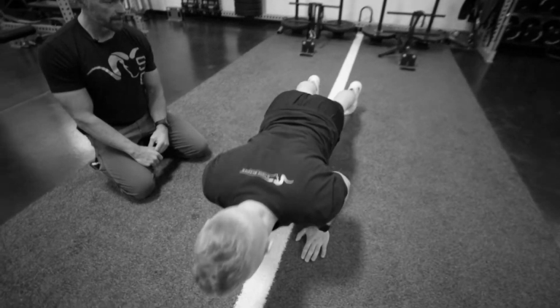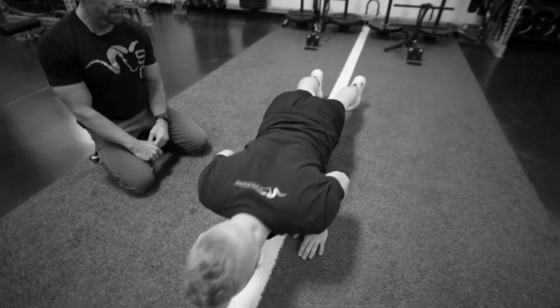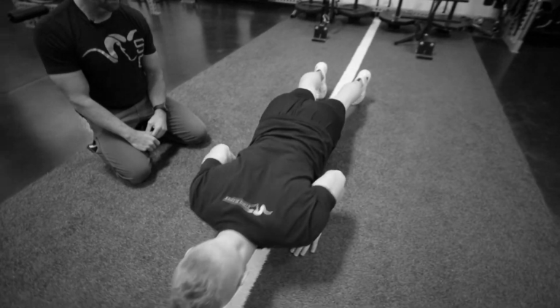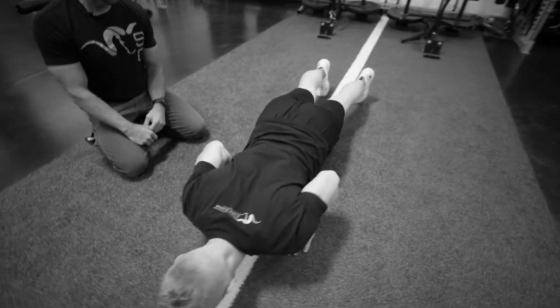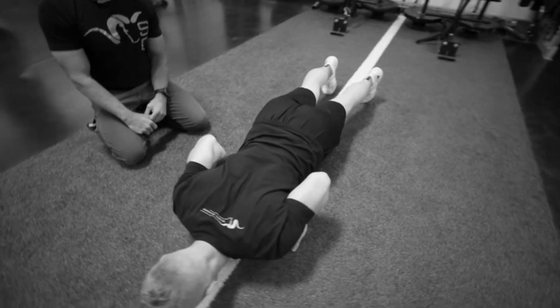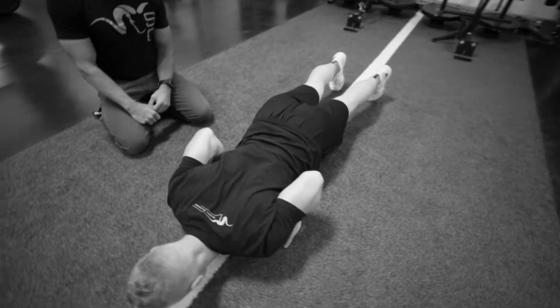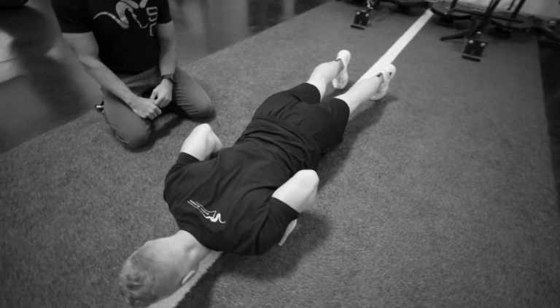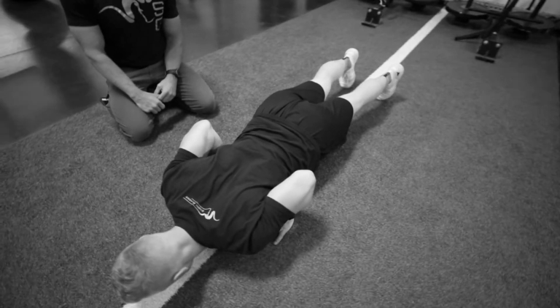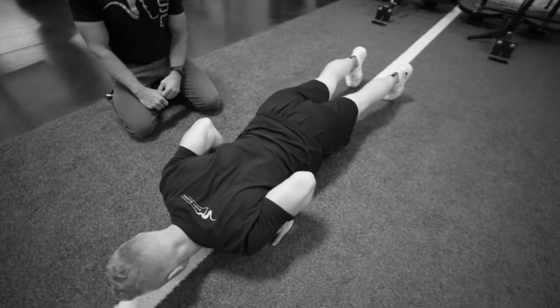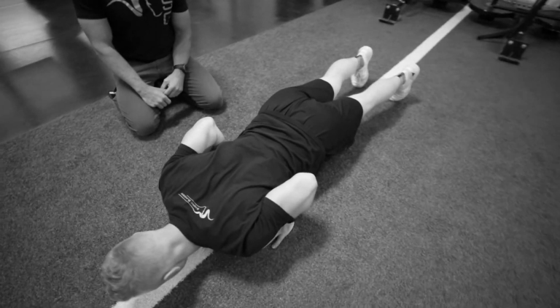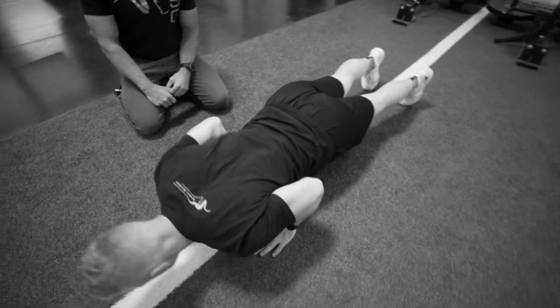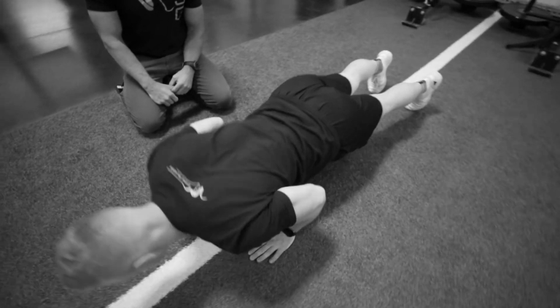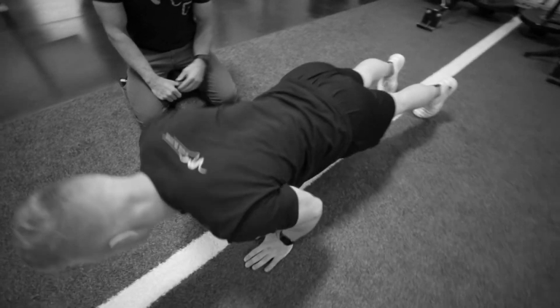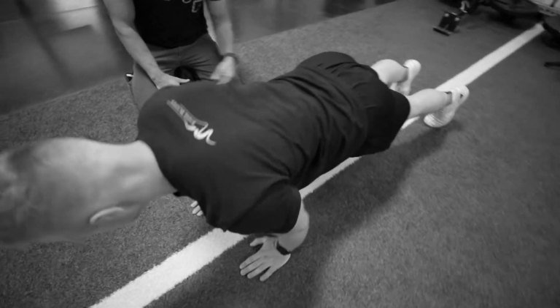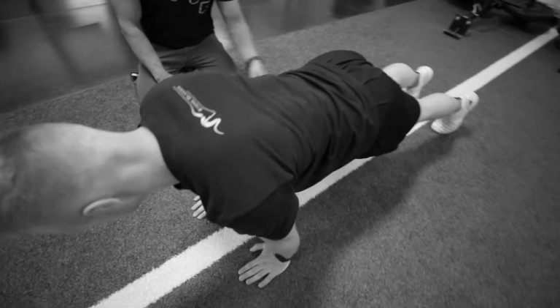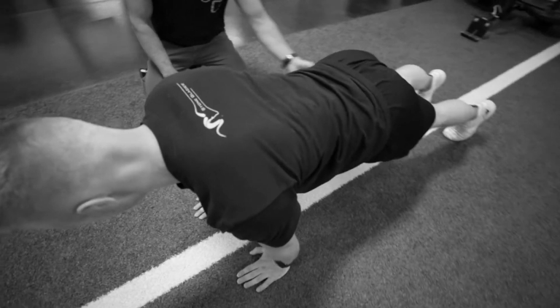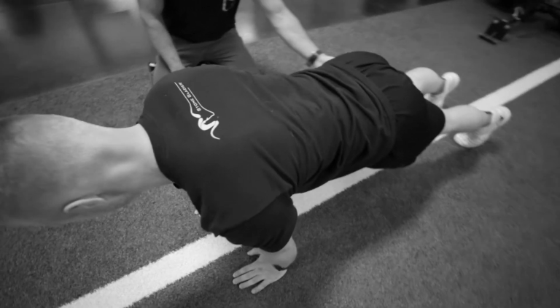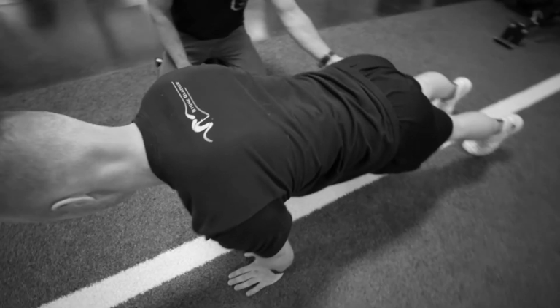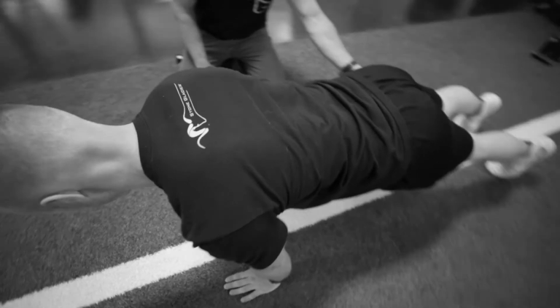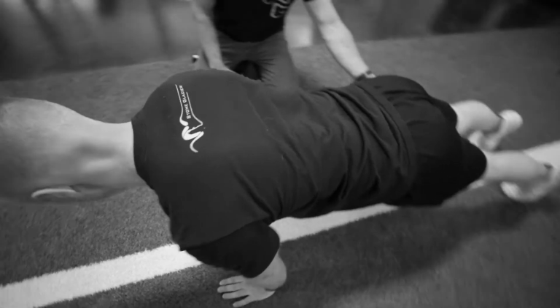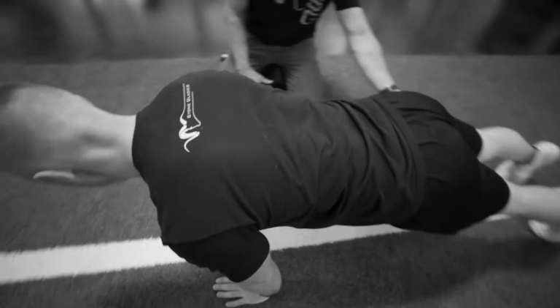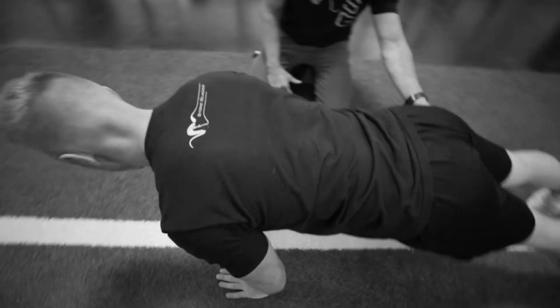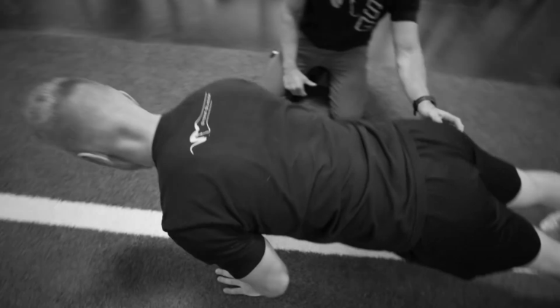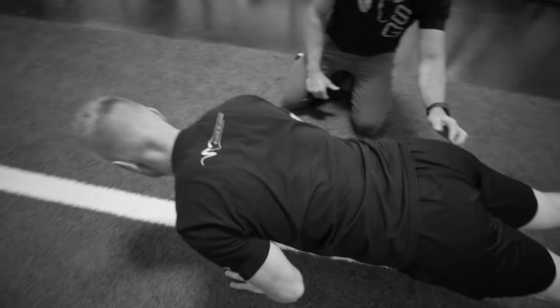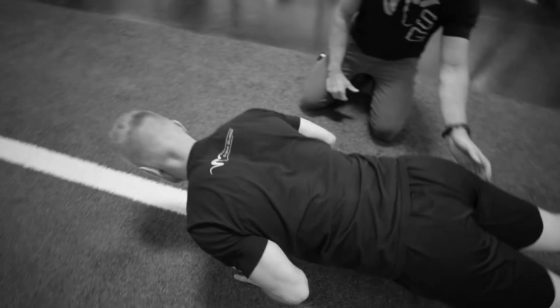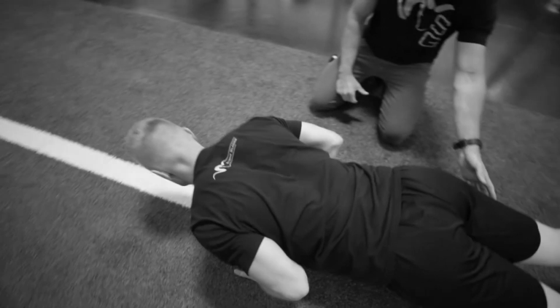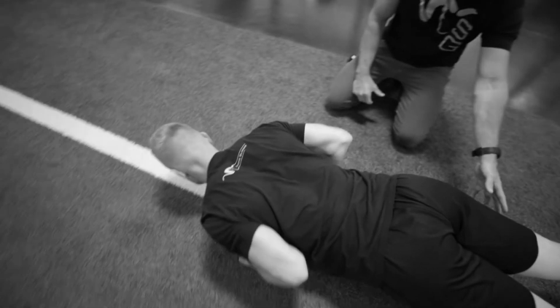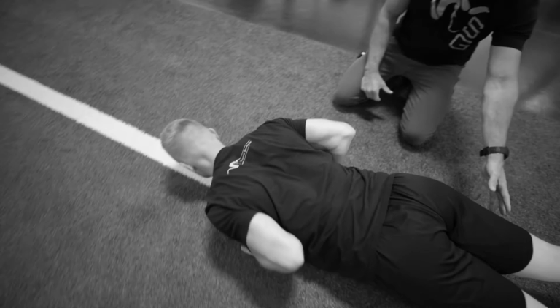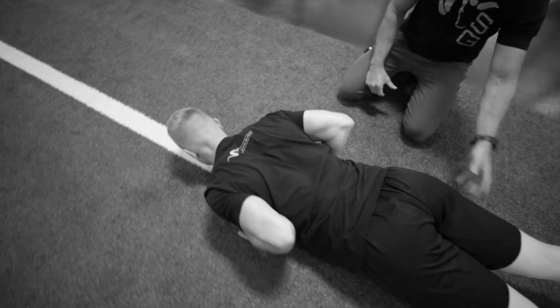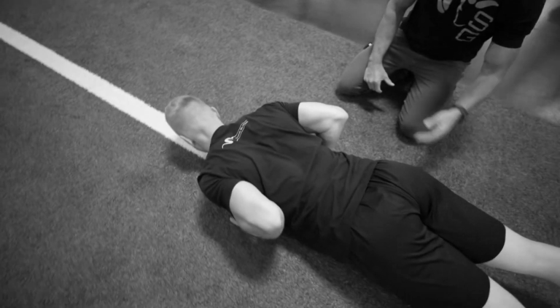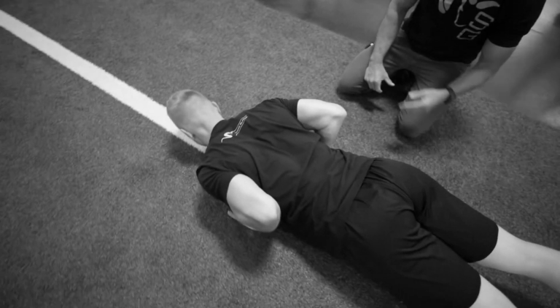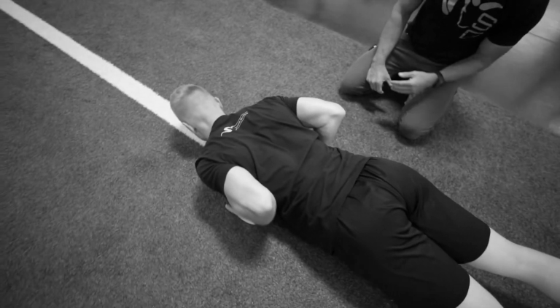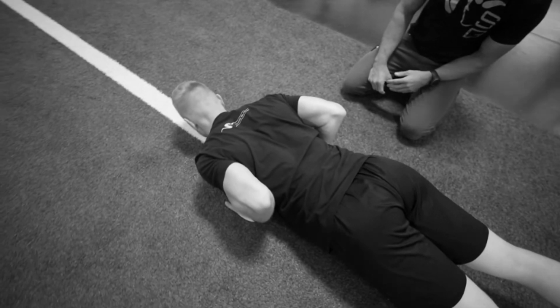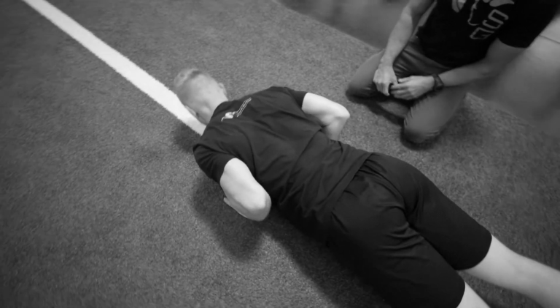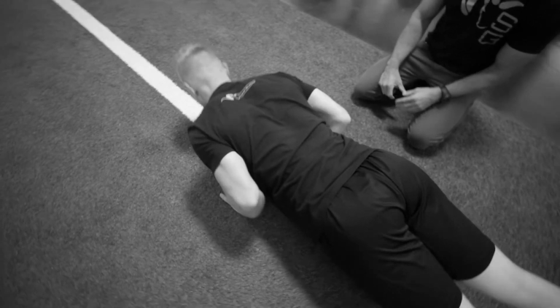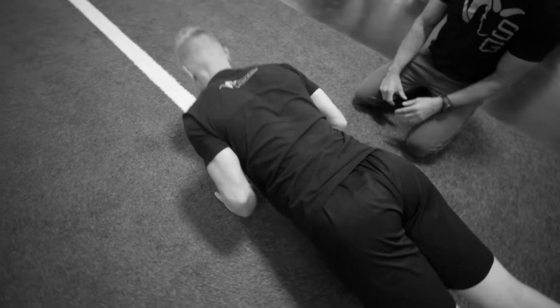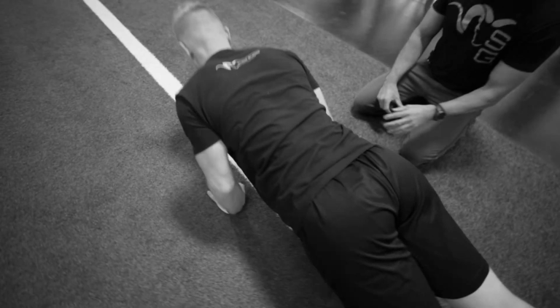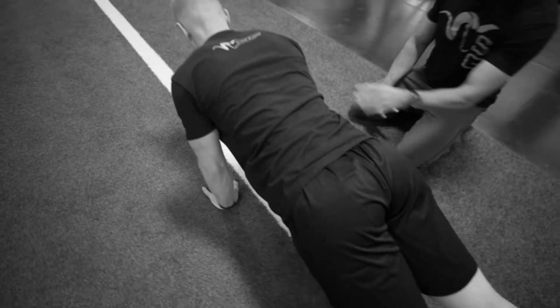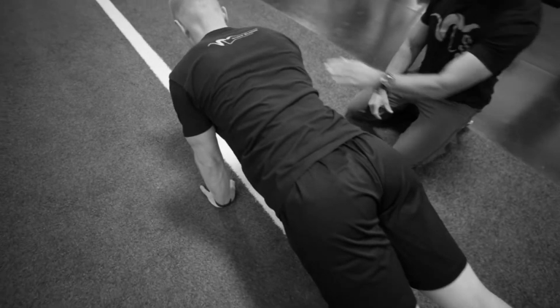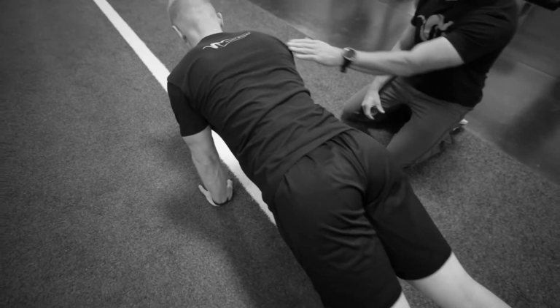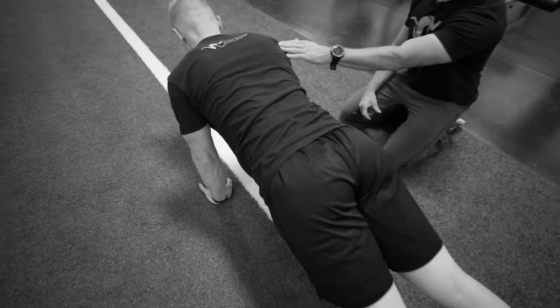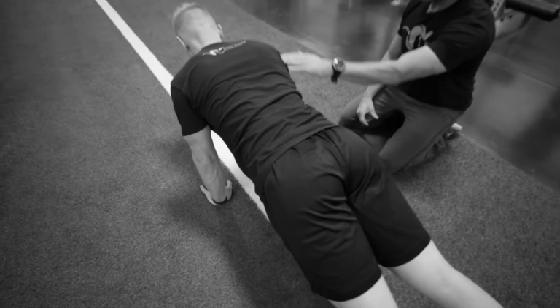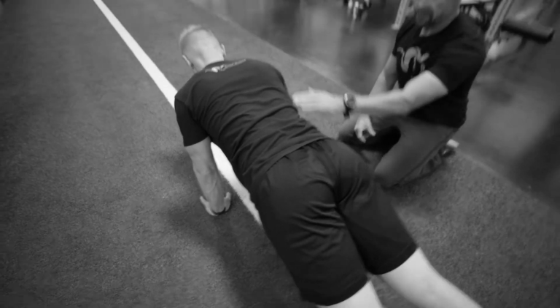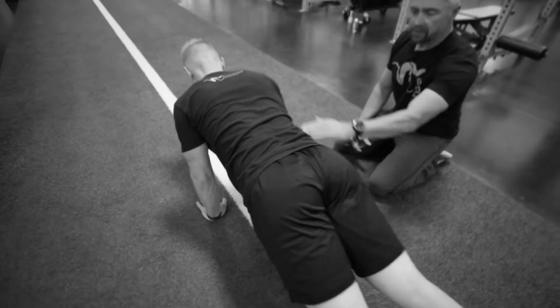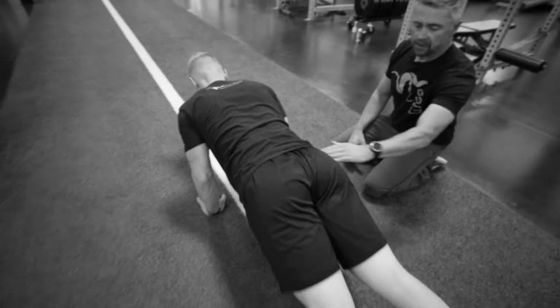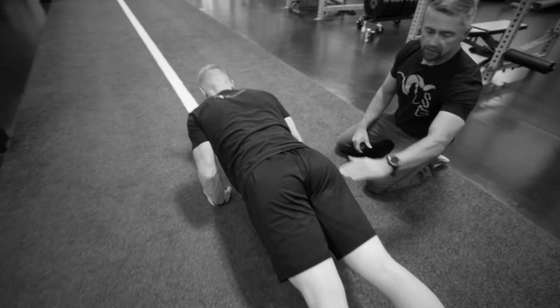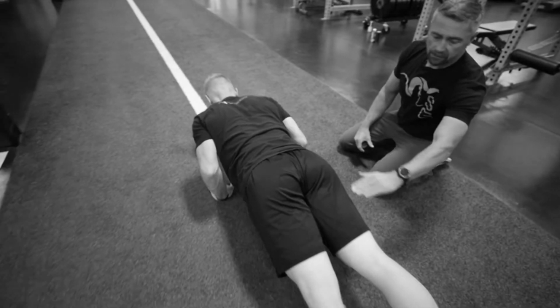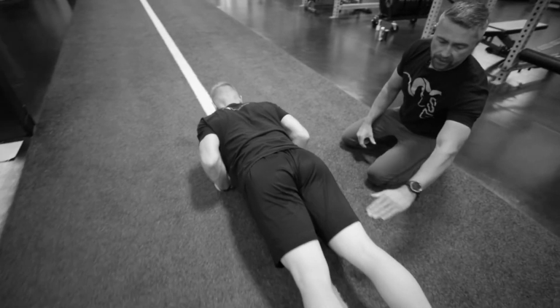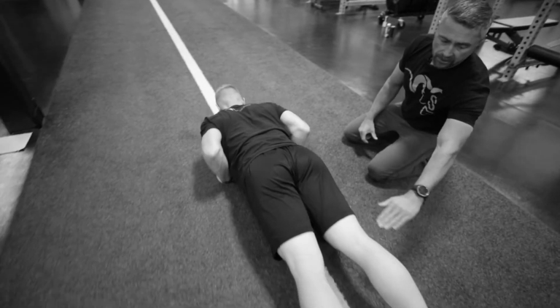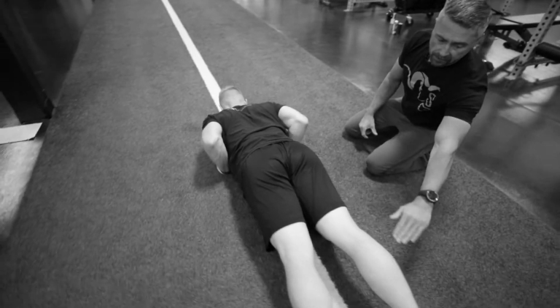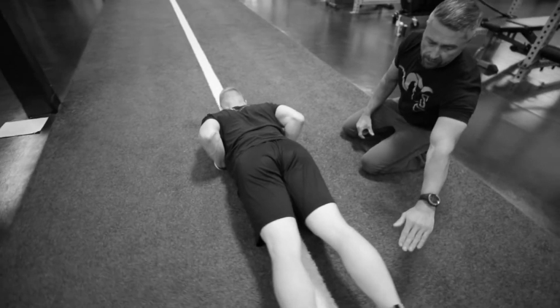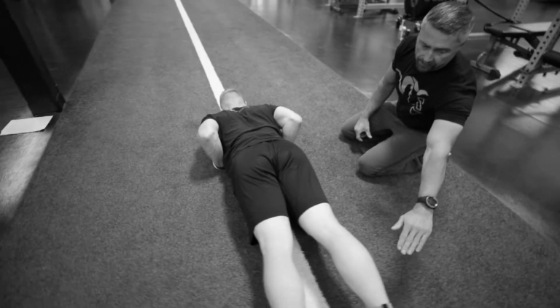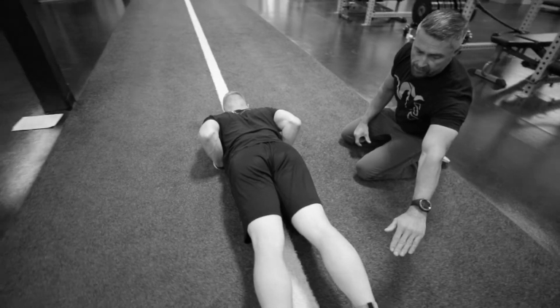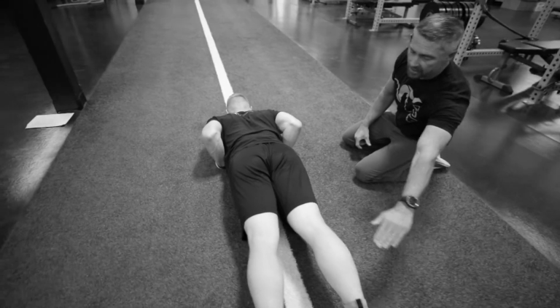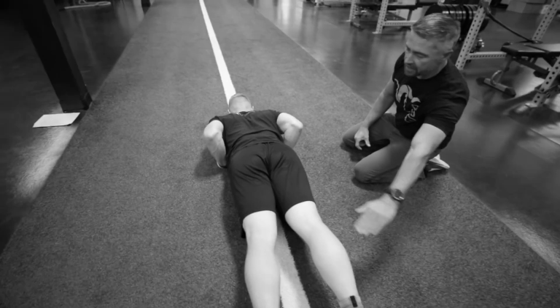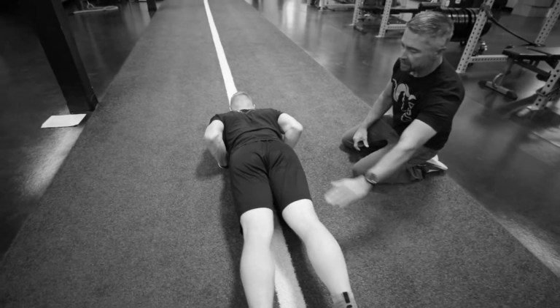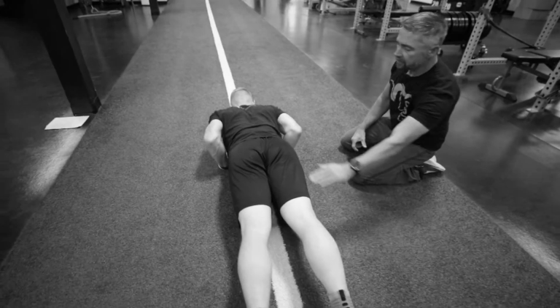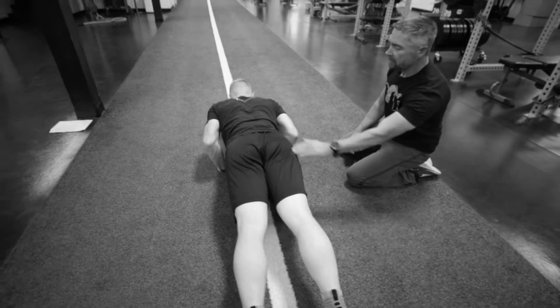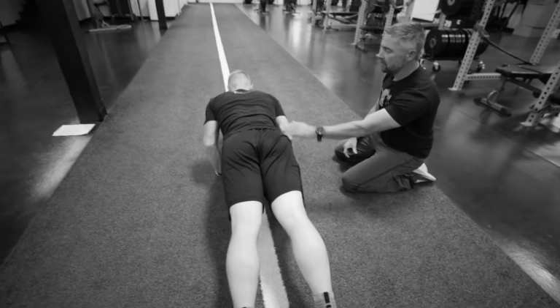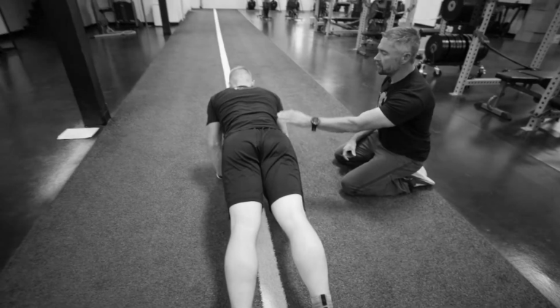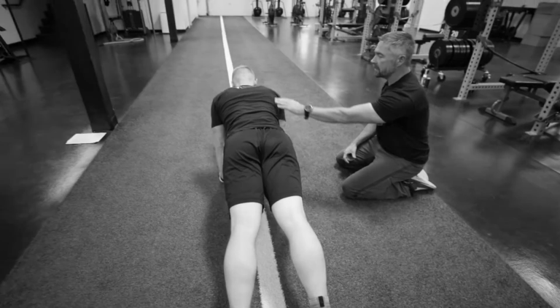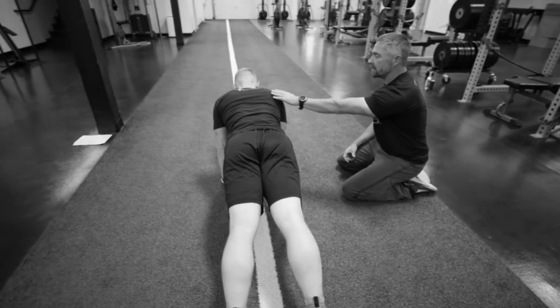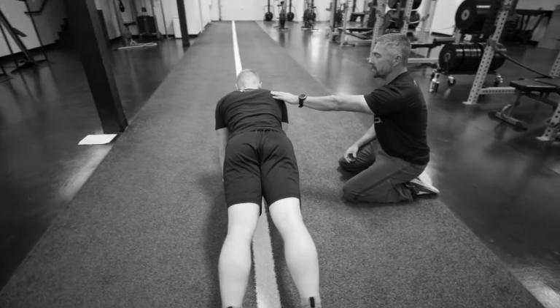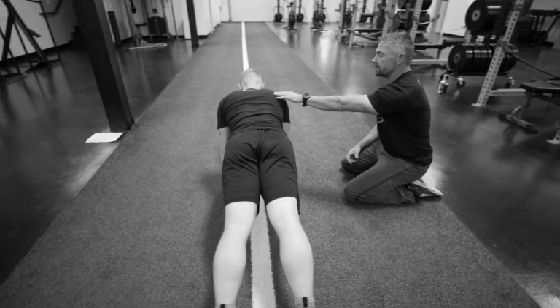We want to keep that core tight, flex your glutes and your quads so this stays really rigid from your ankle all the way up.